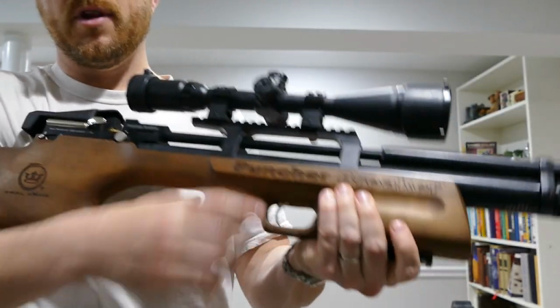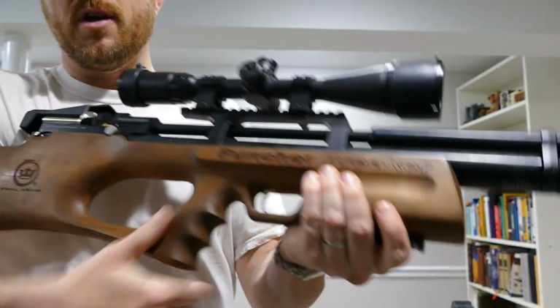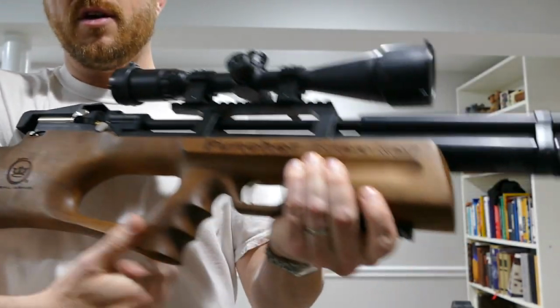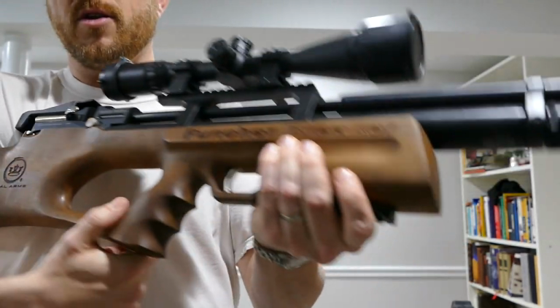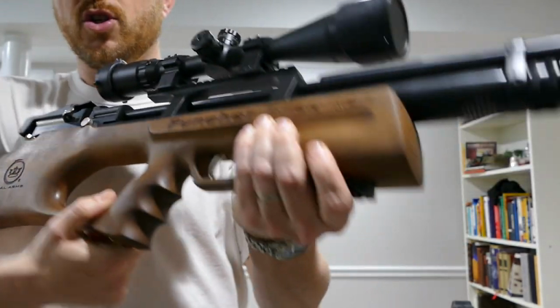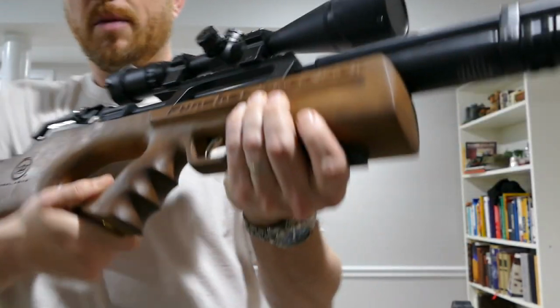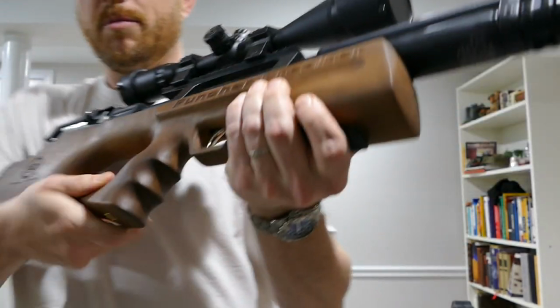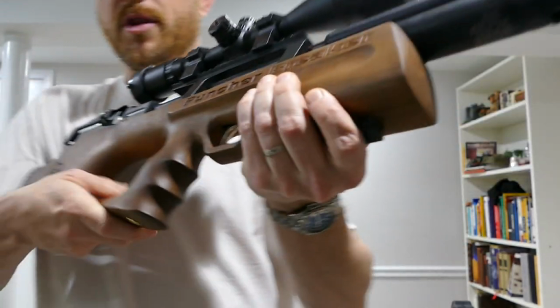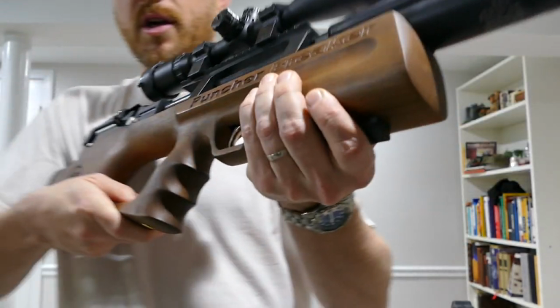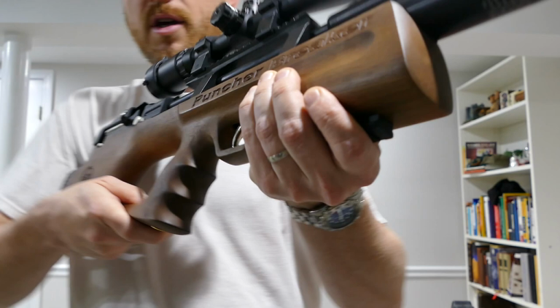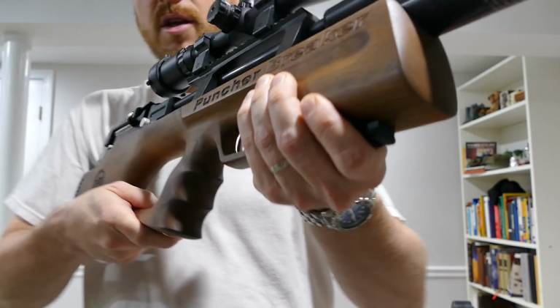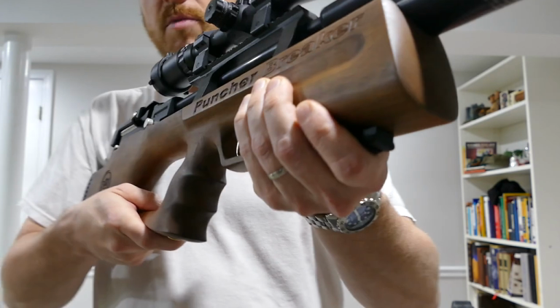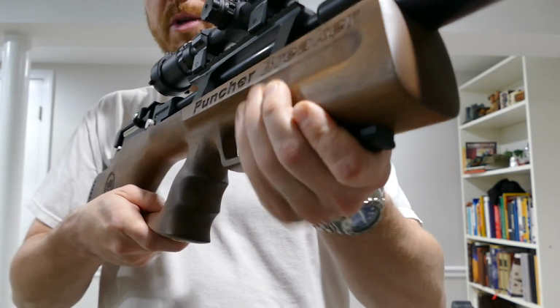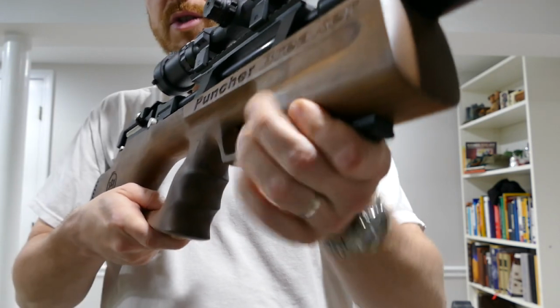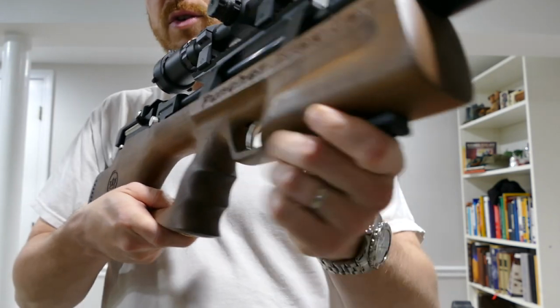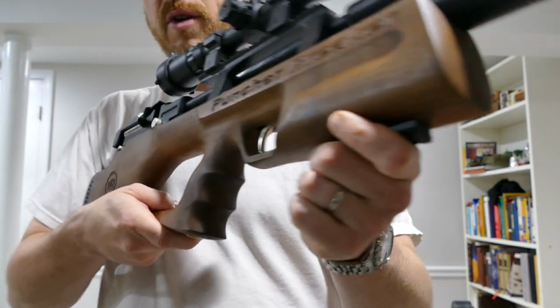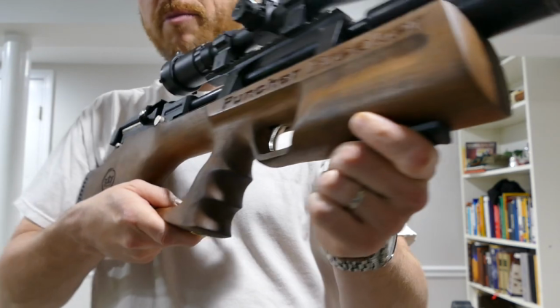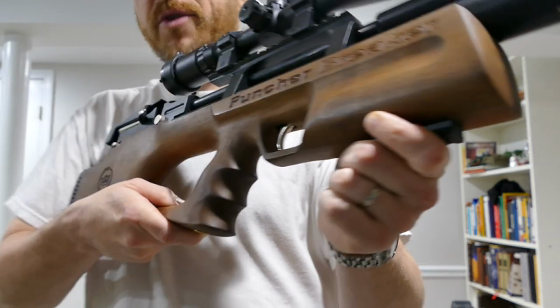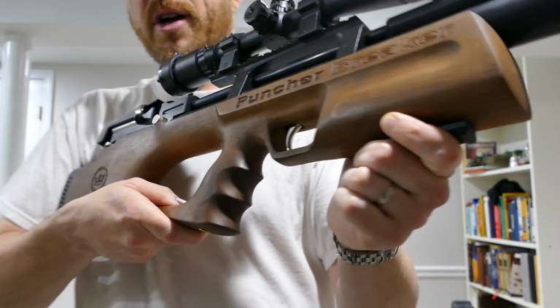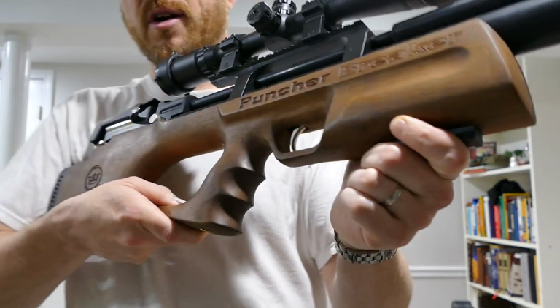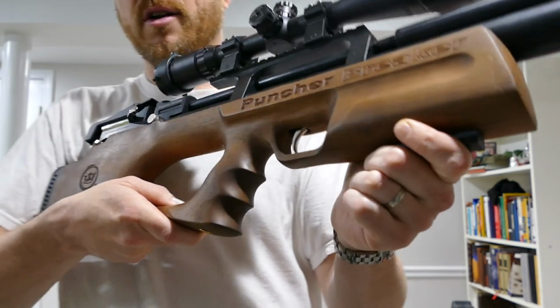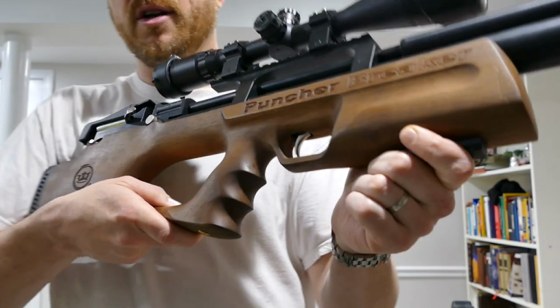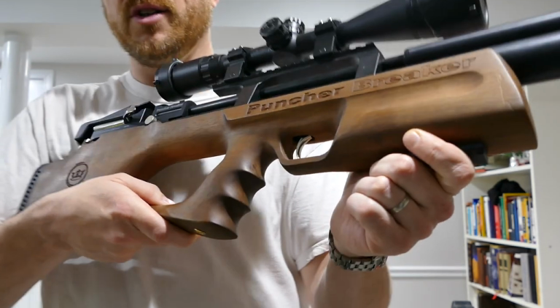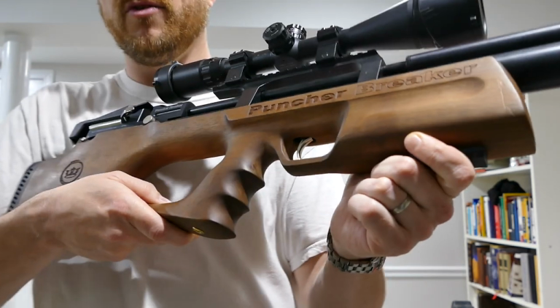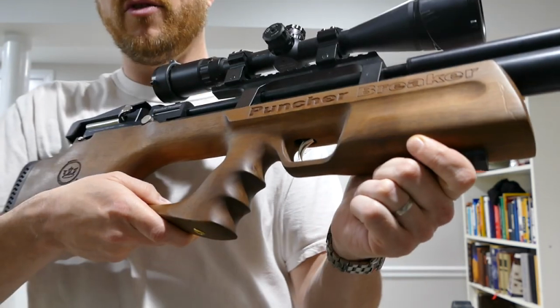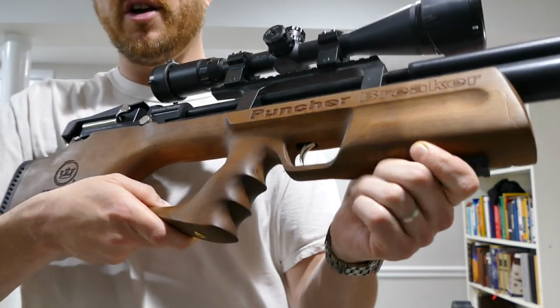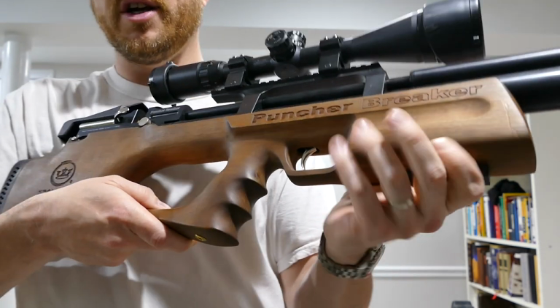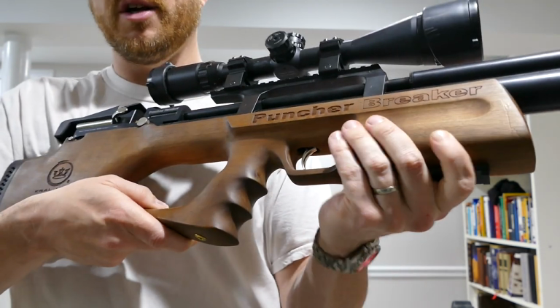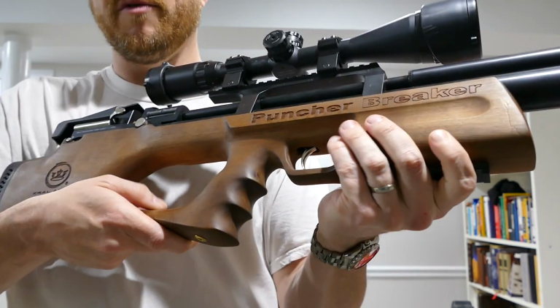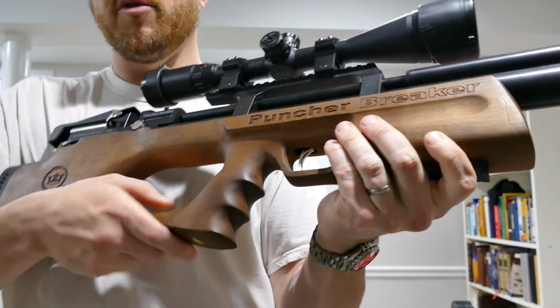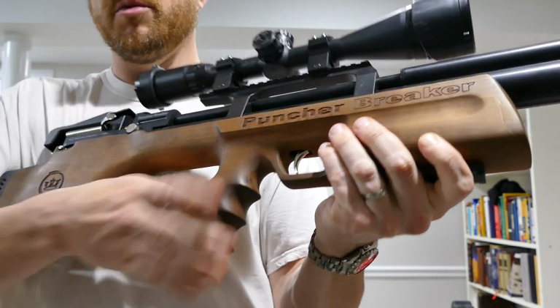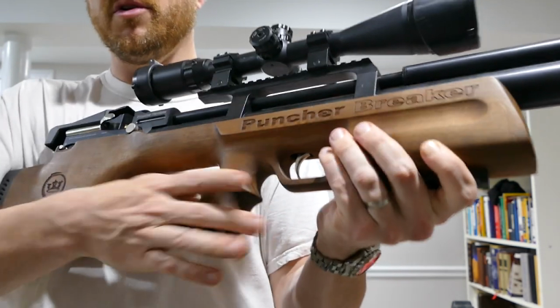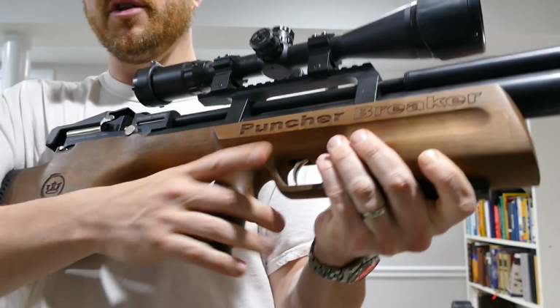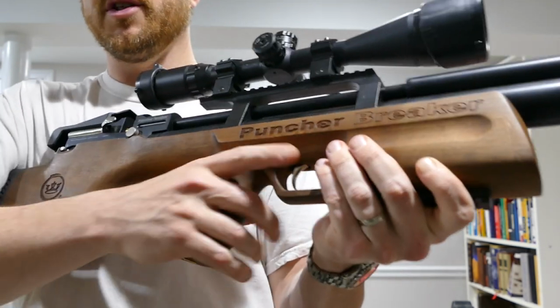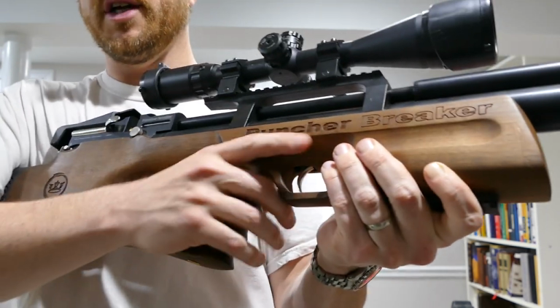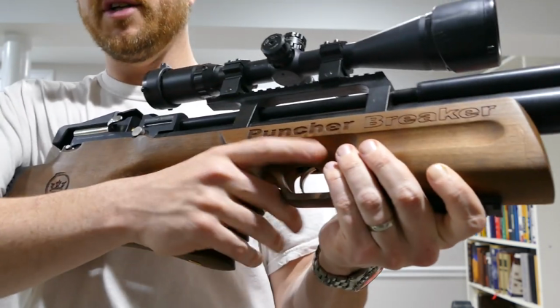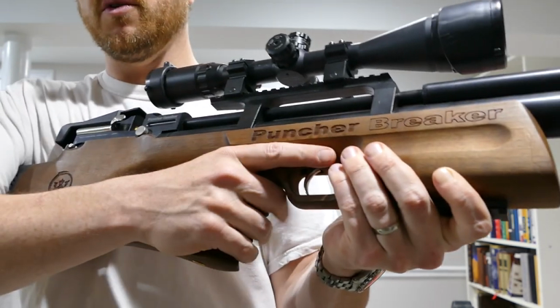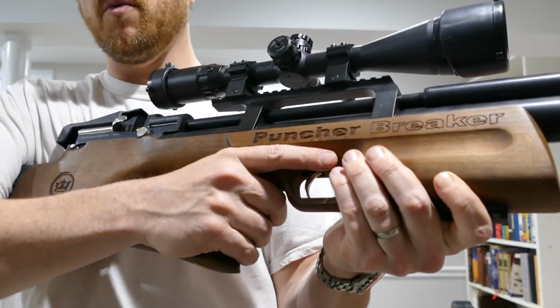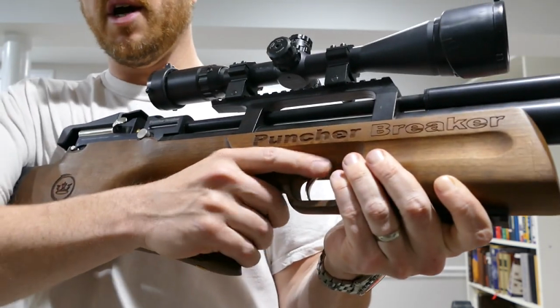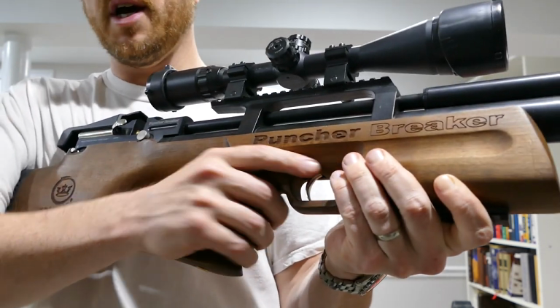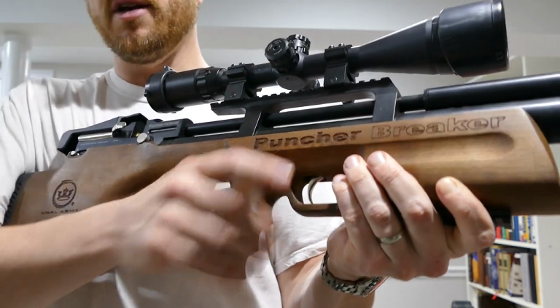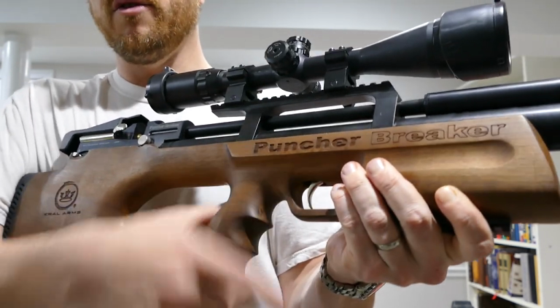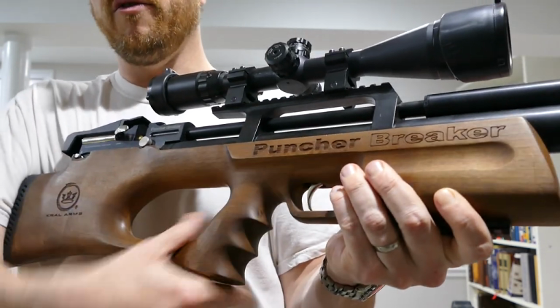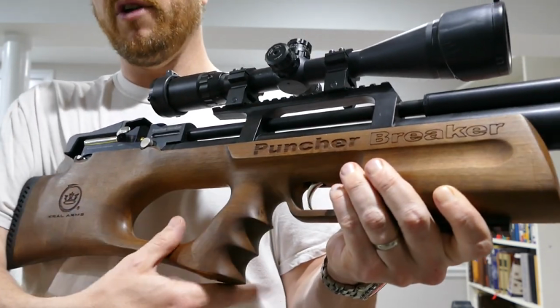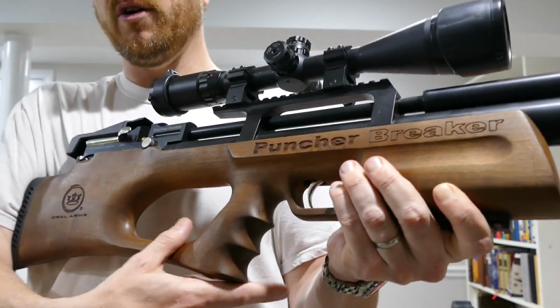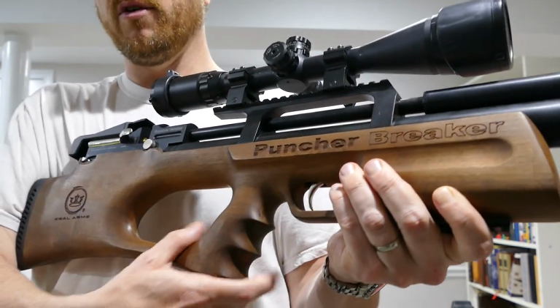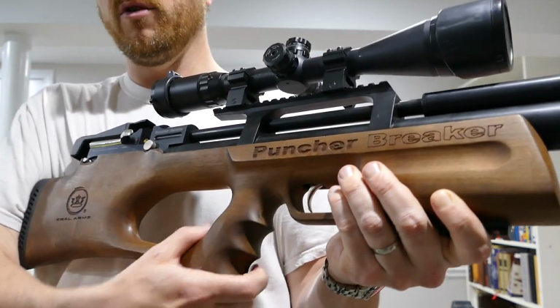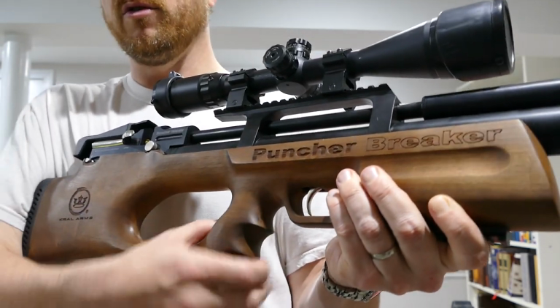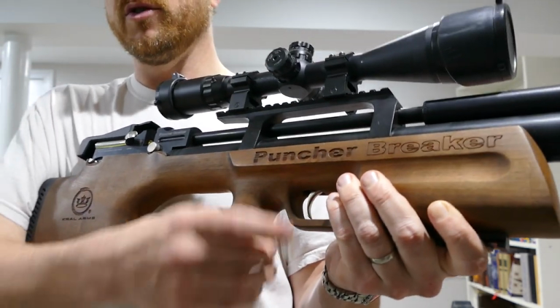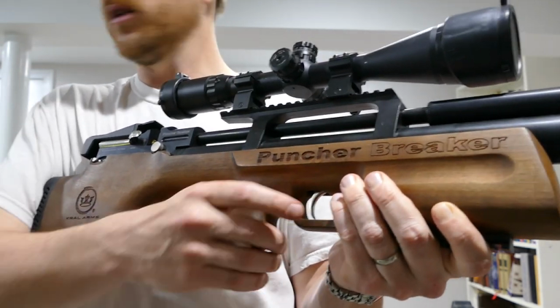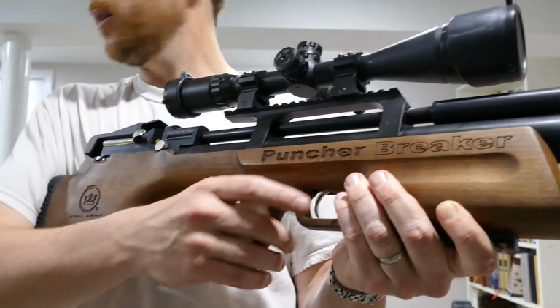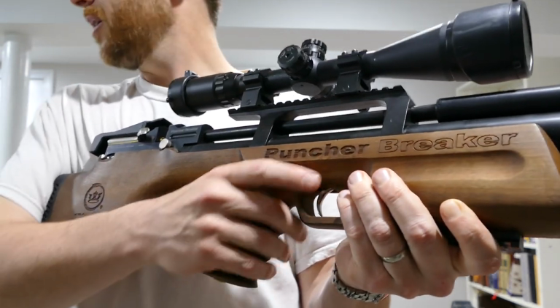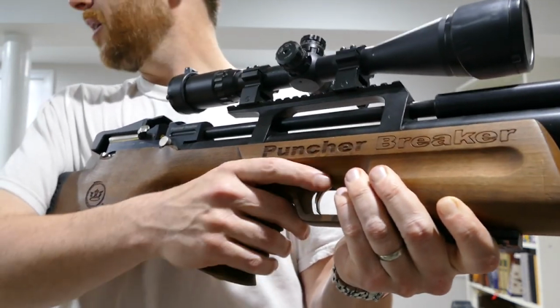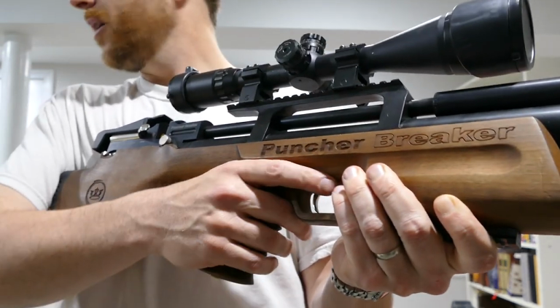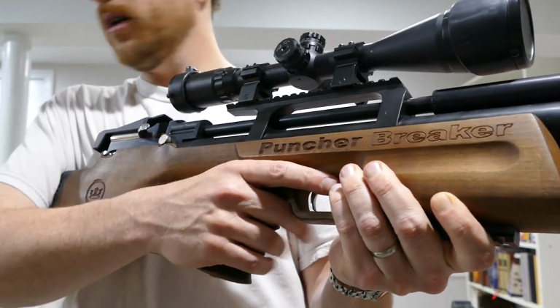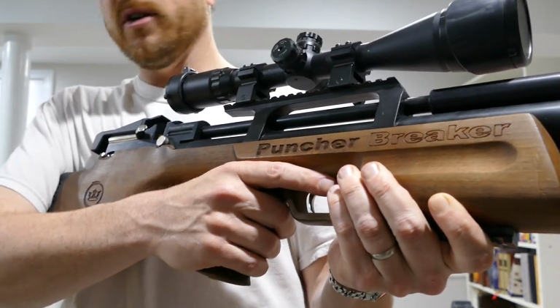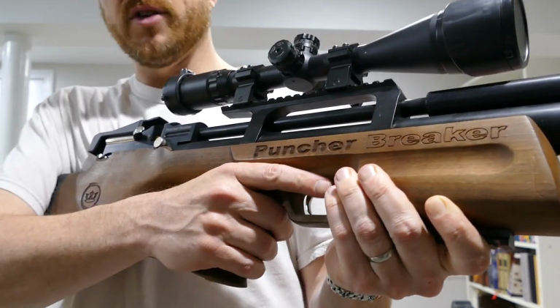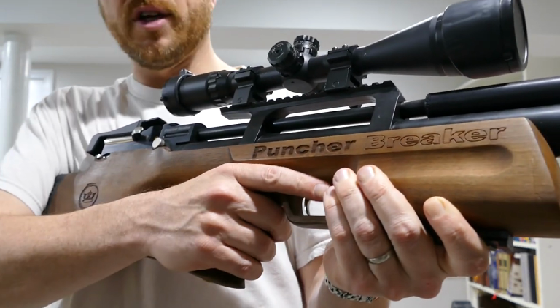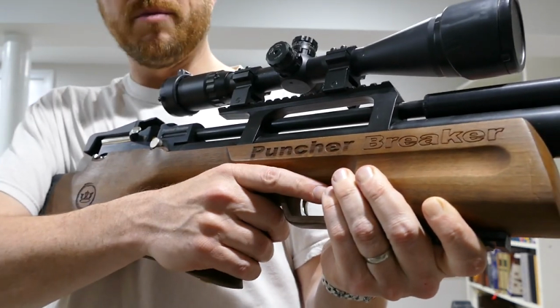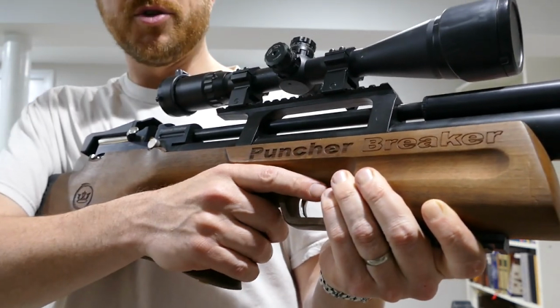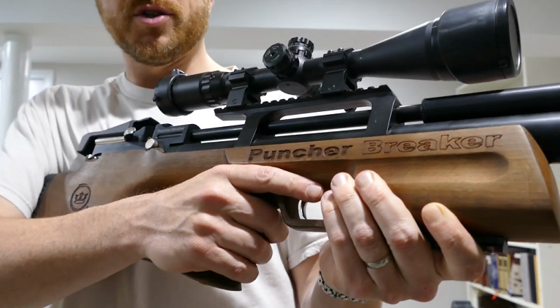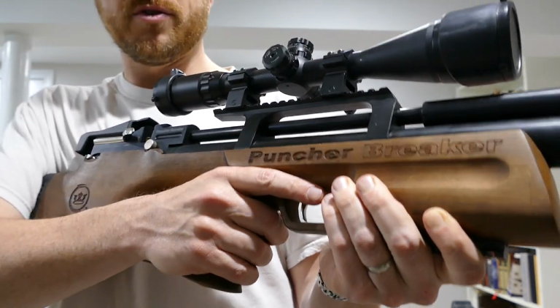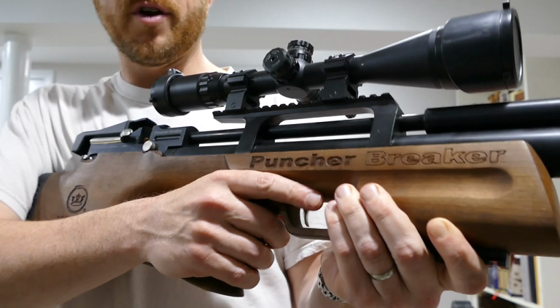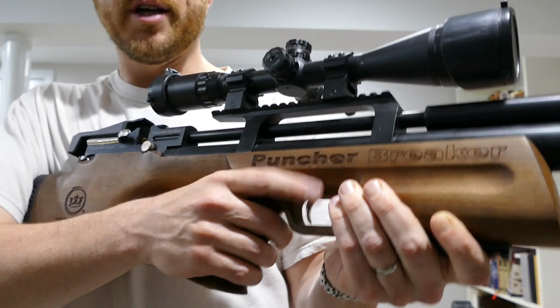The shape of the pistol grip is very comfortable. It's nice and wide, and the finger grooves are set up just right.